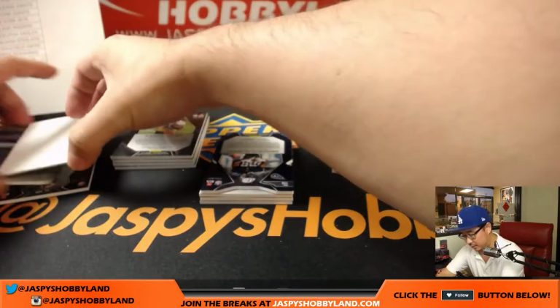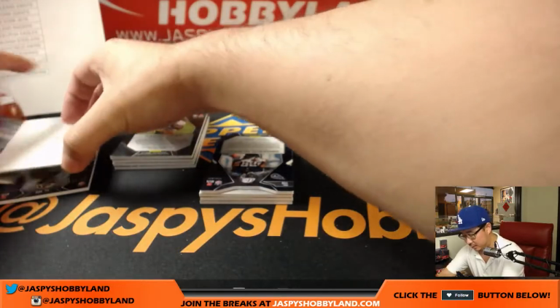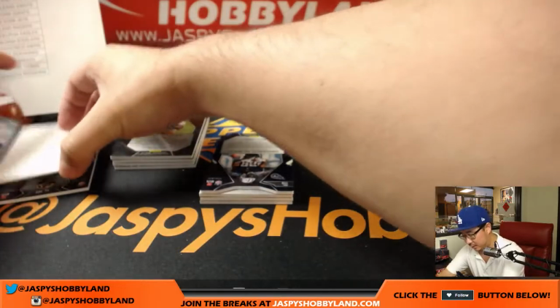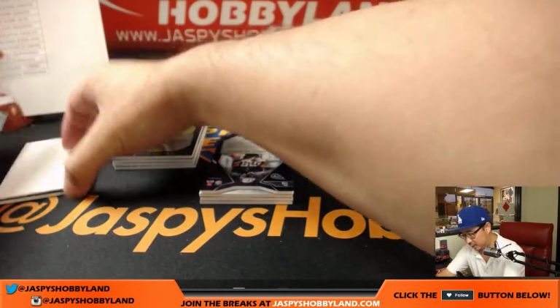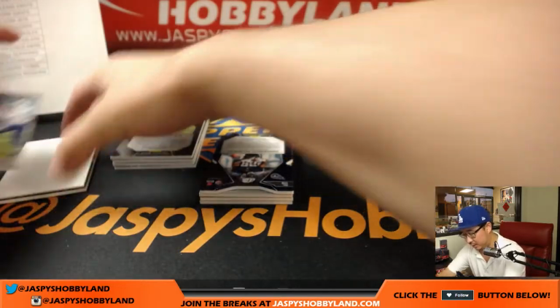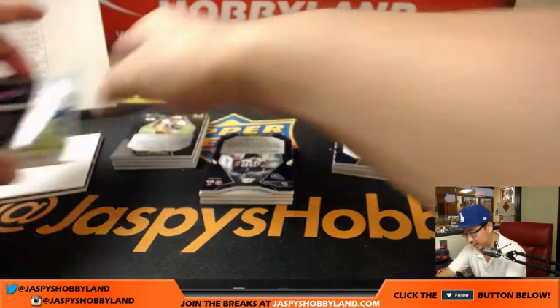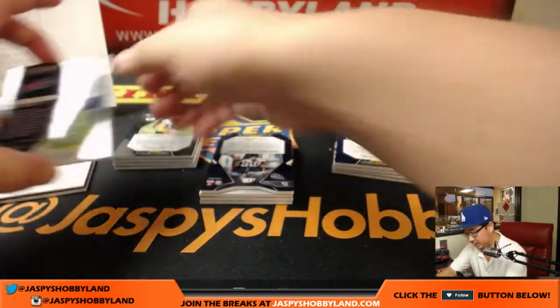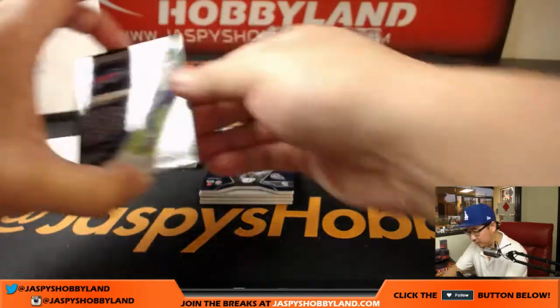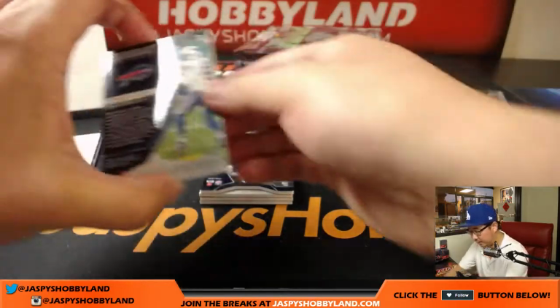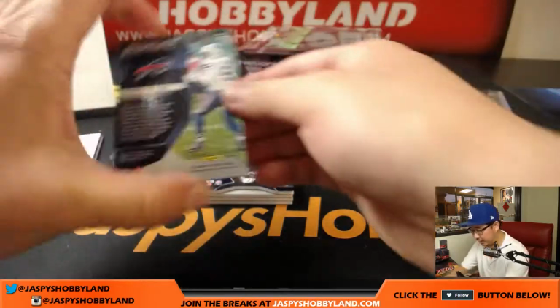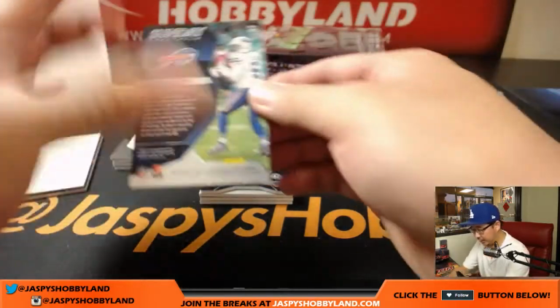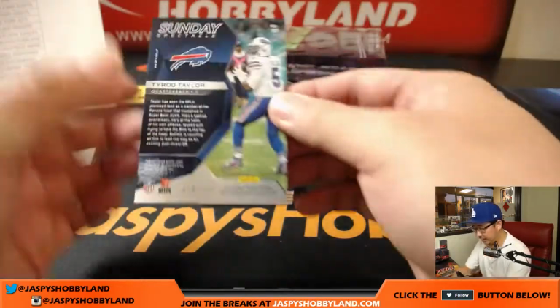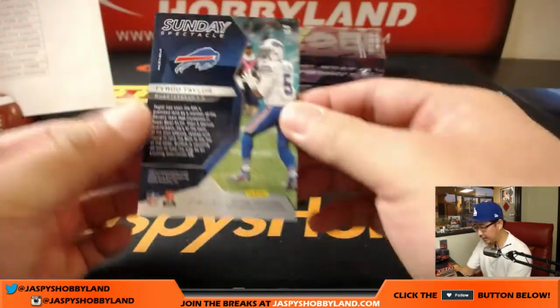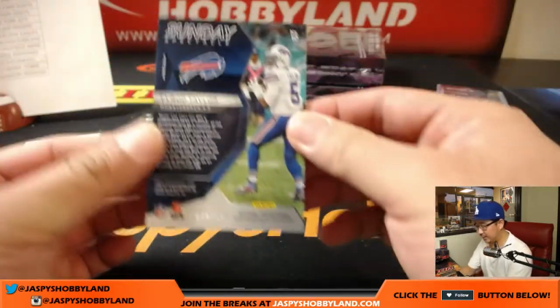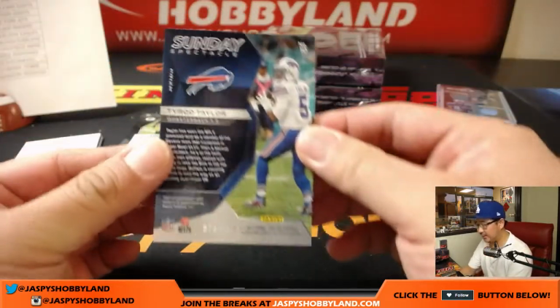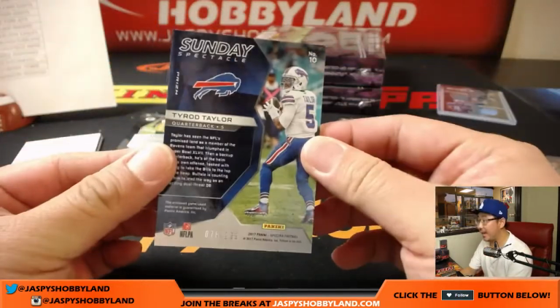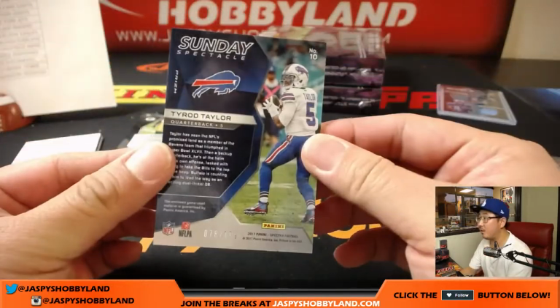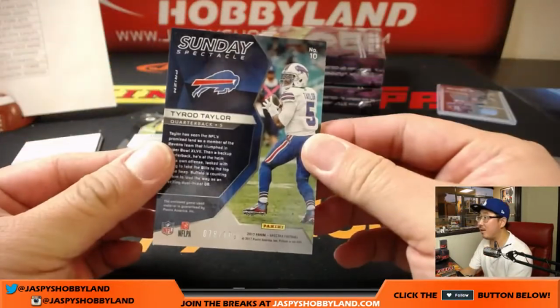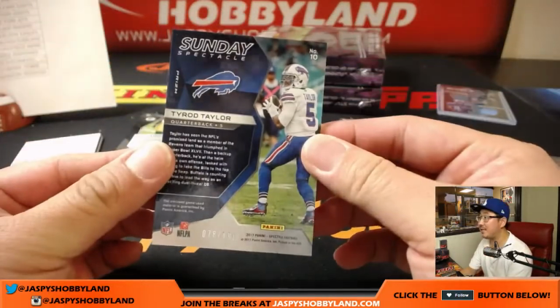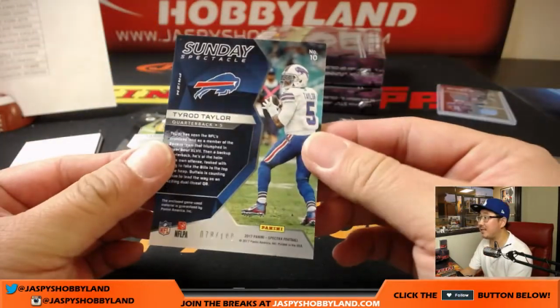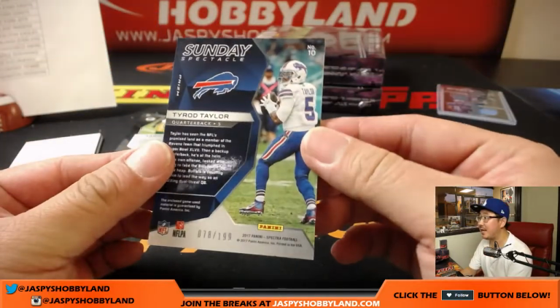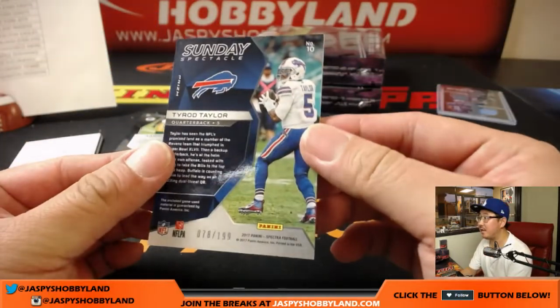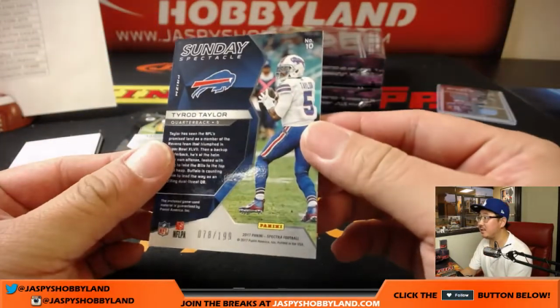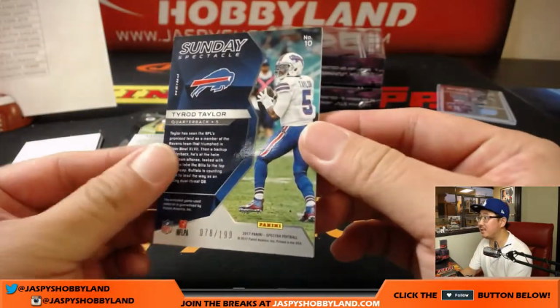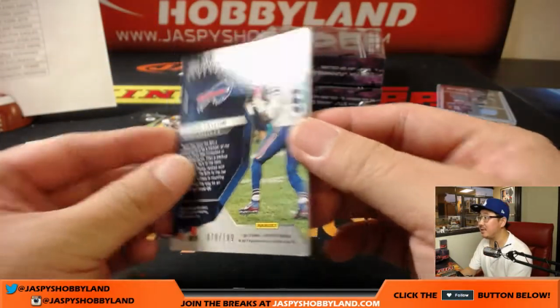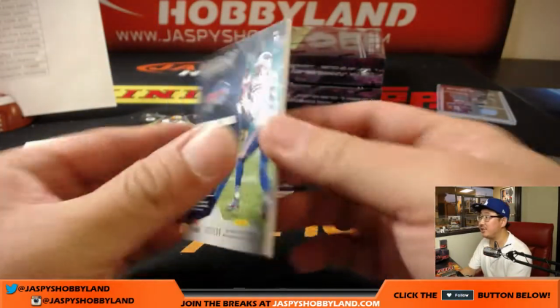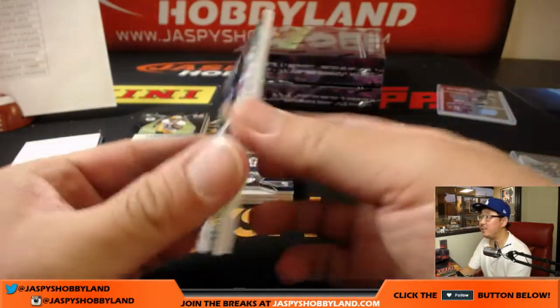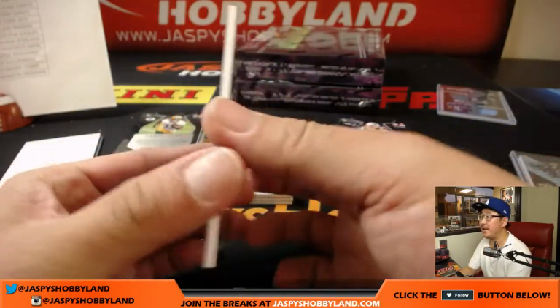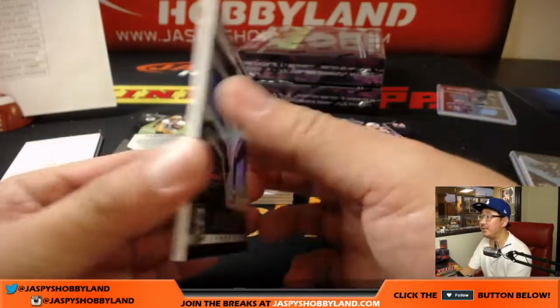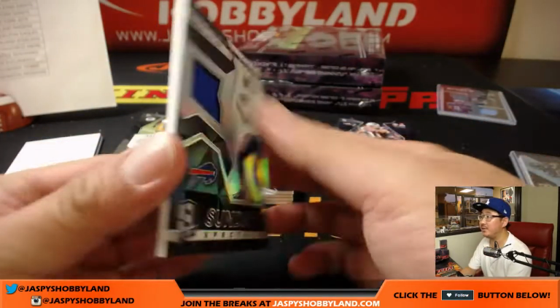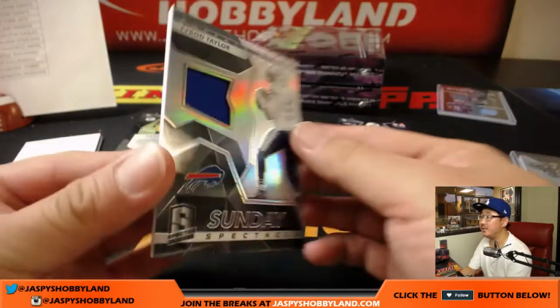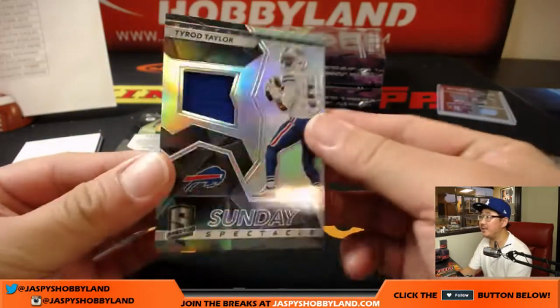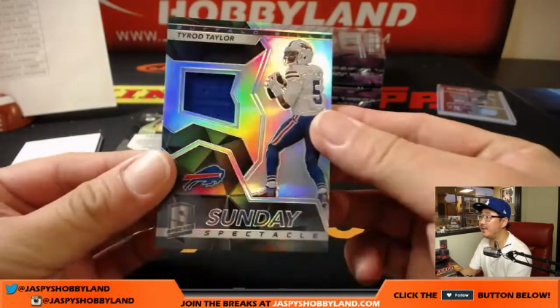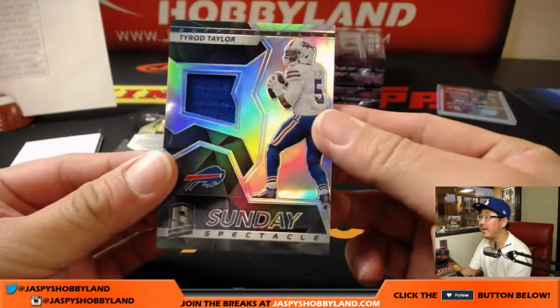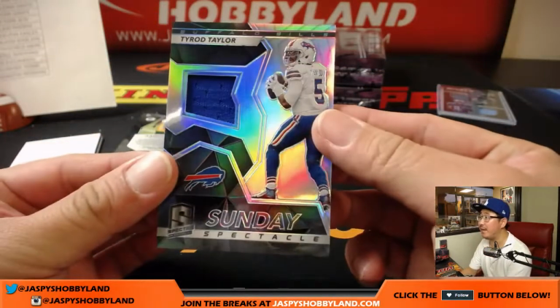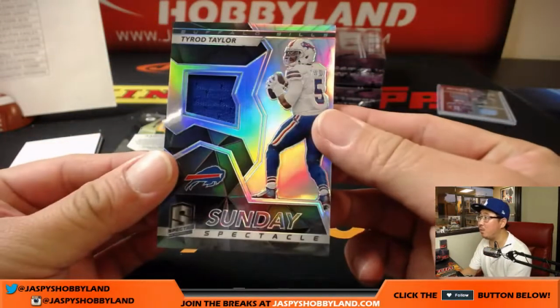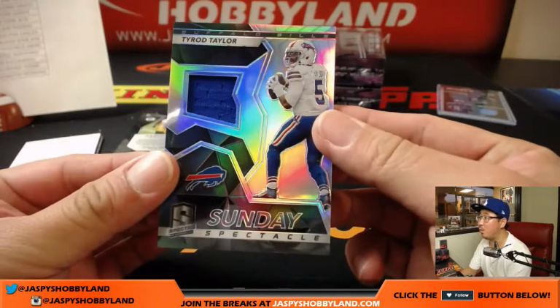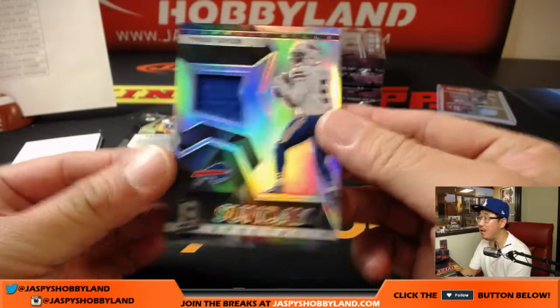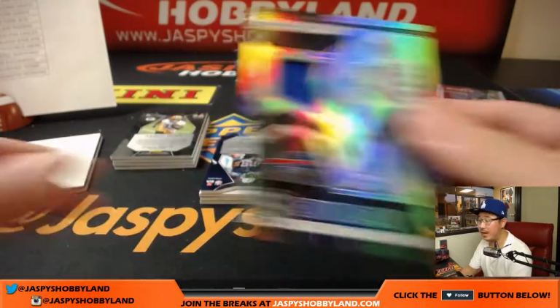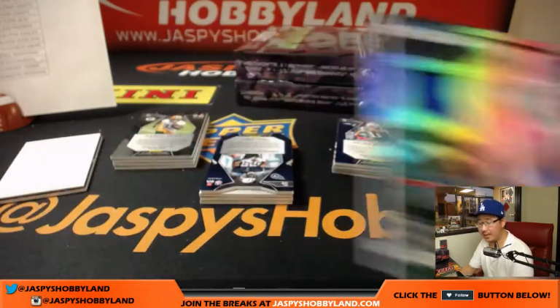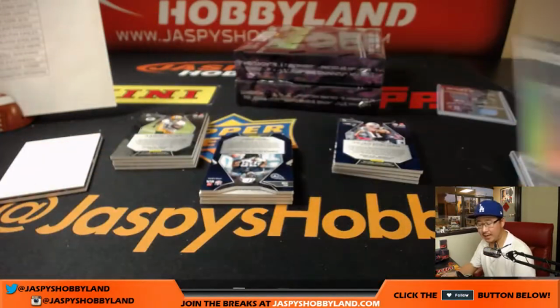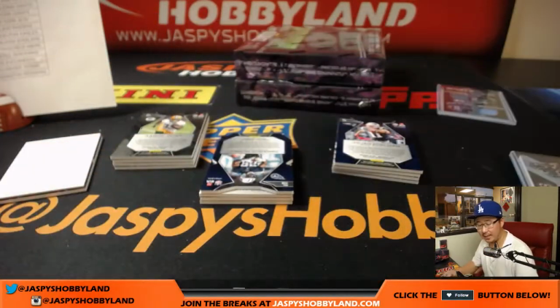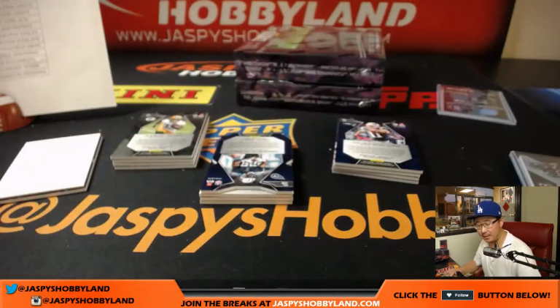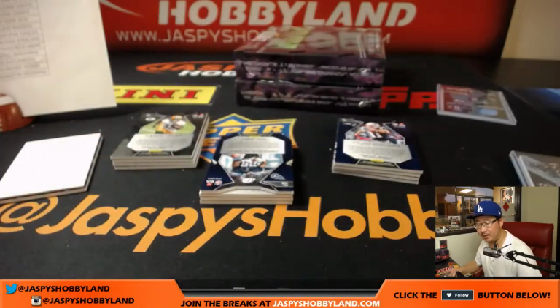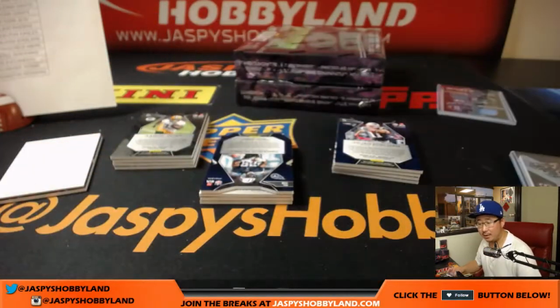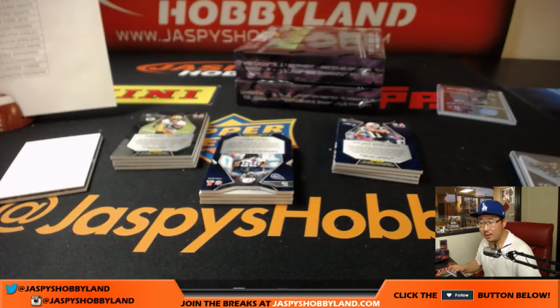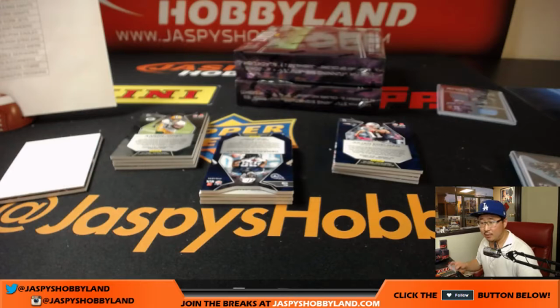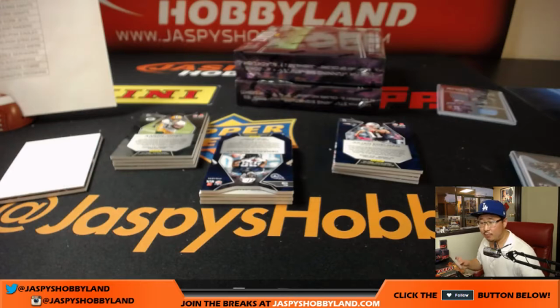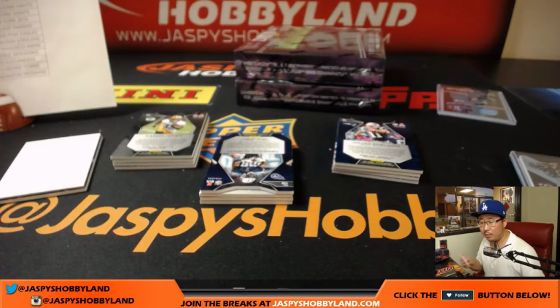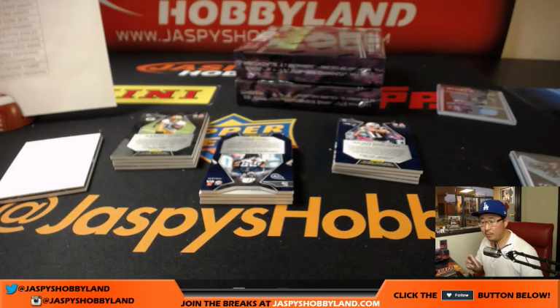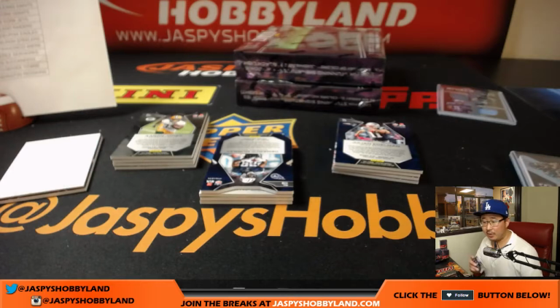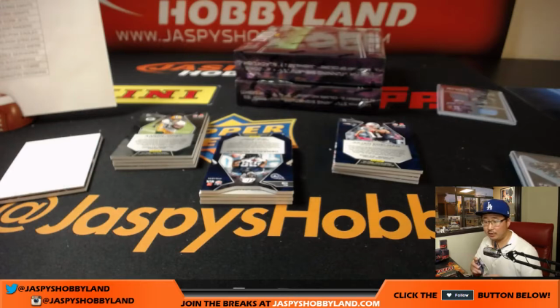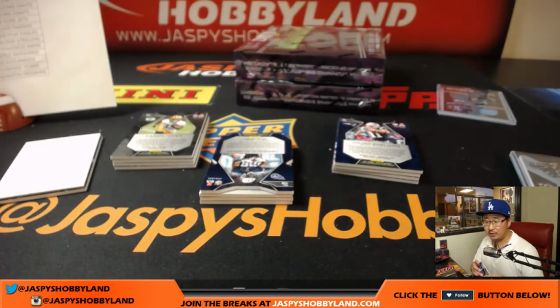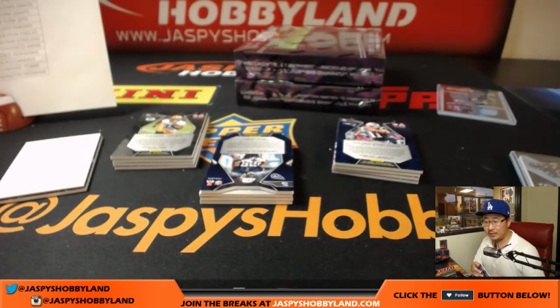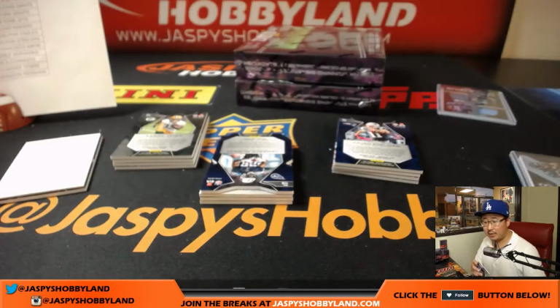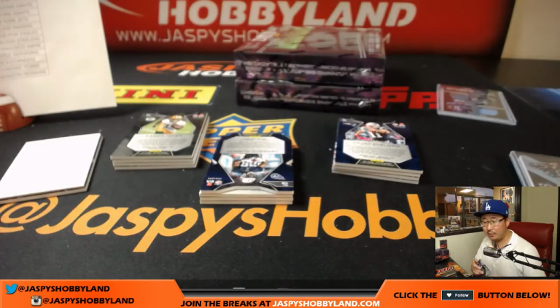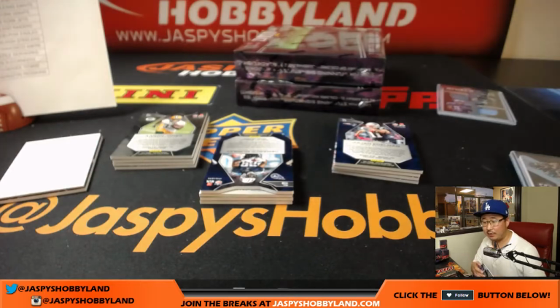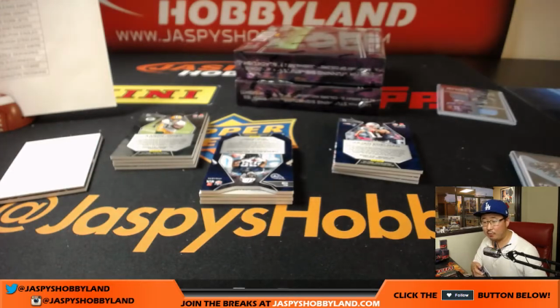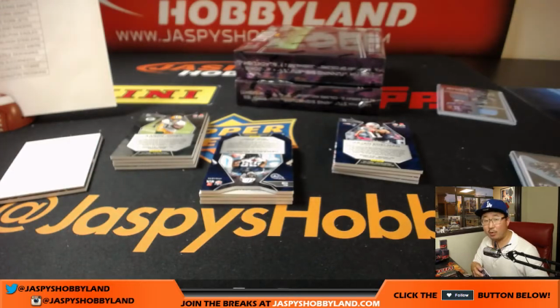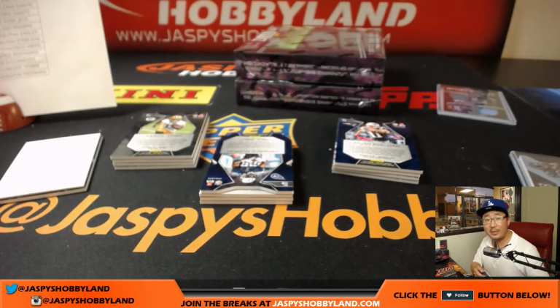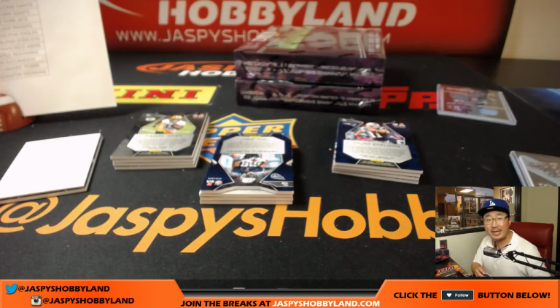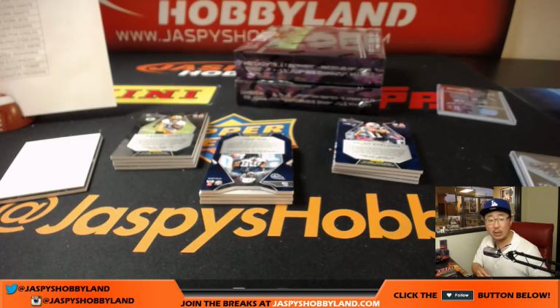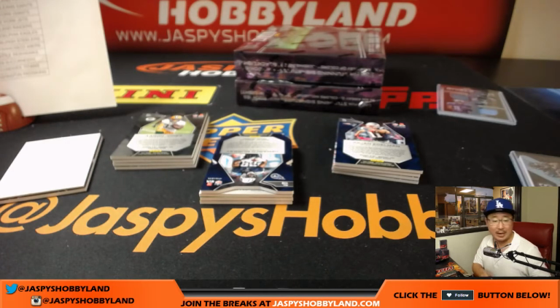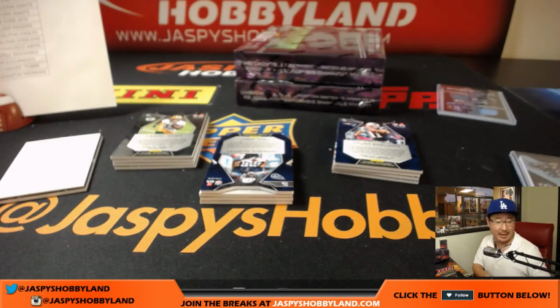Next relic is Tyrod Taylor, Sunday Spectacle, 78 out of 199, for the Bills. That'll be for Peter Eng.